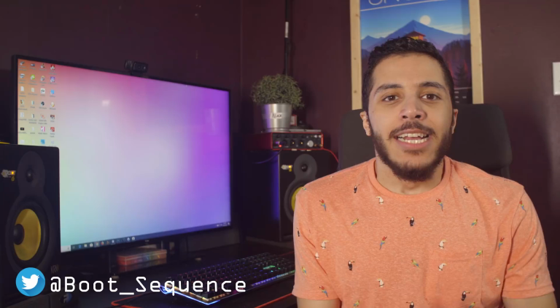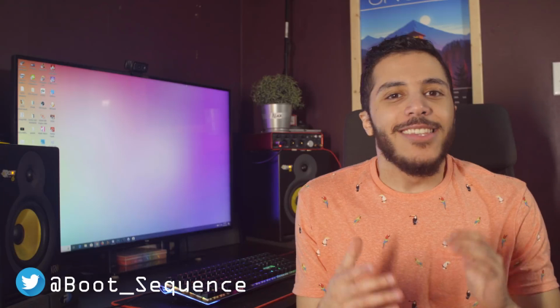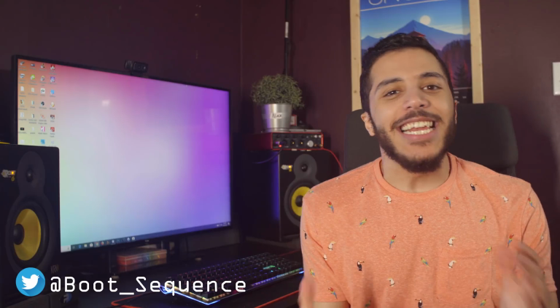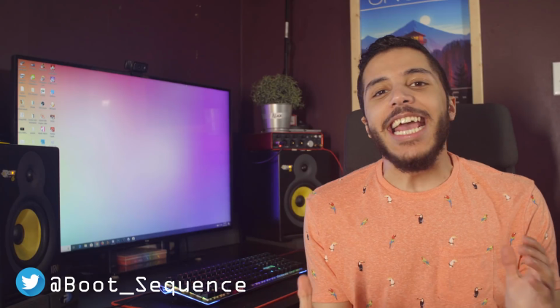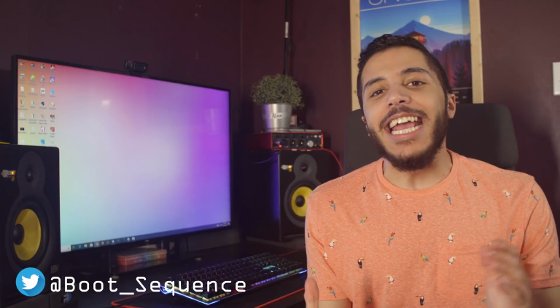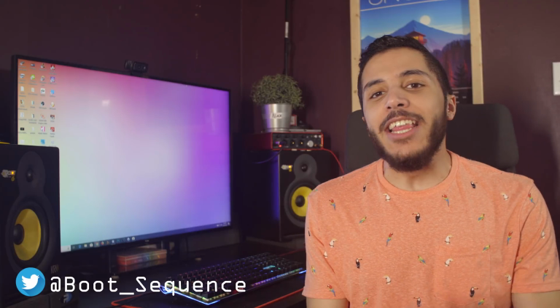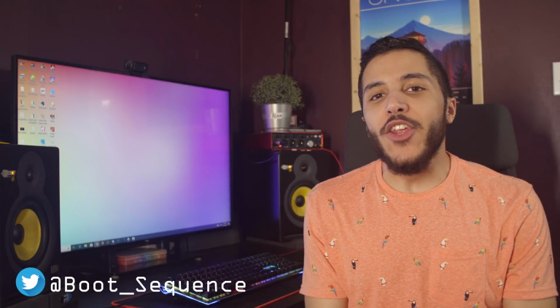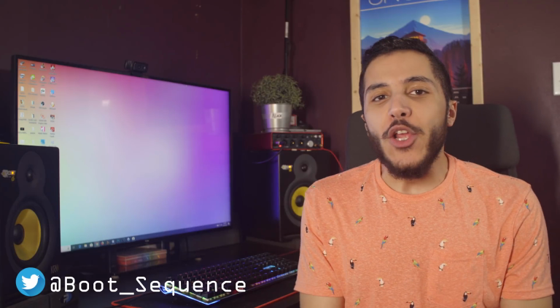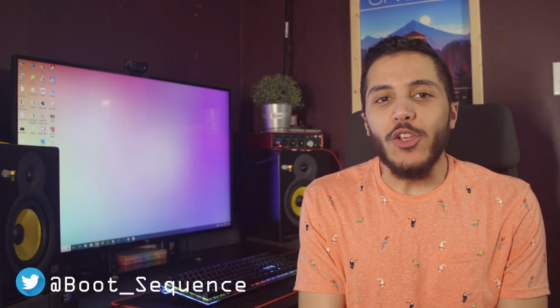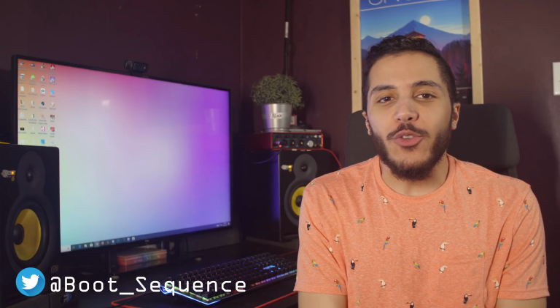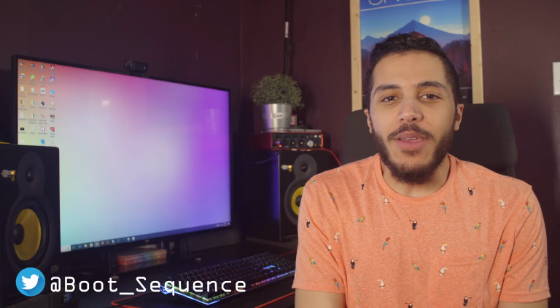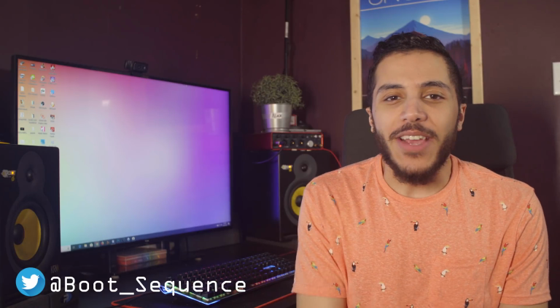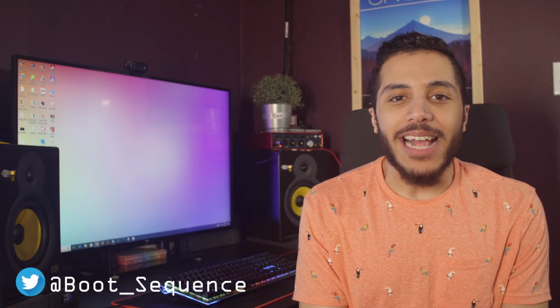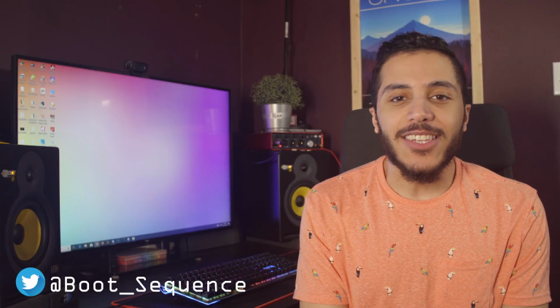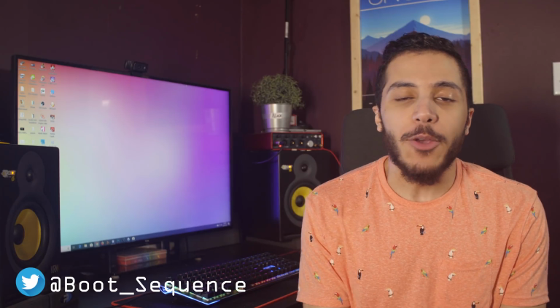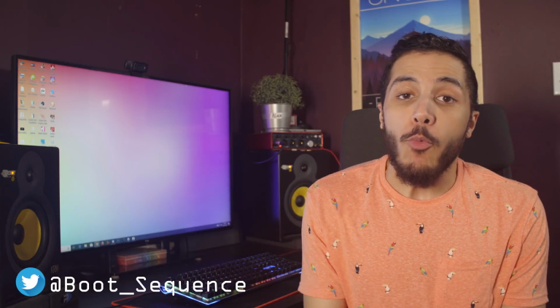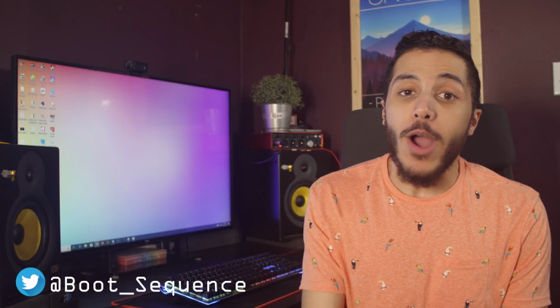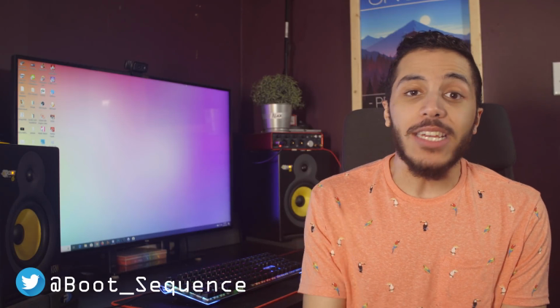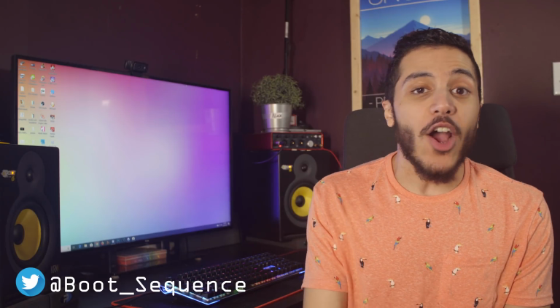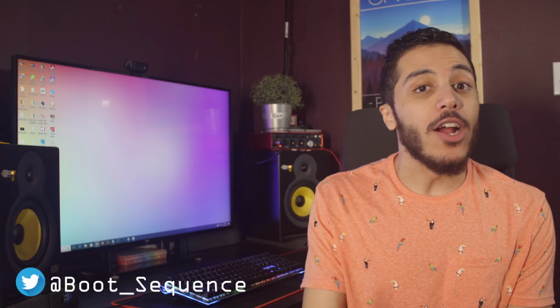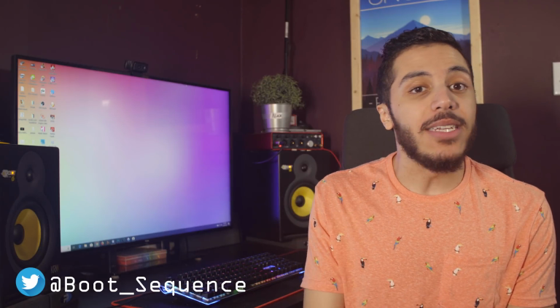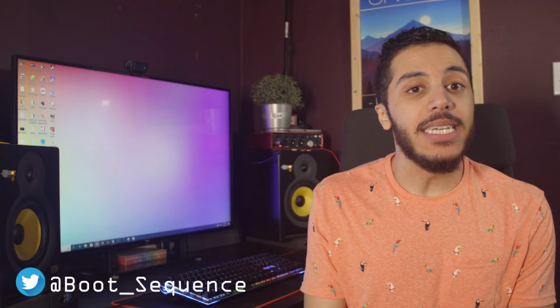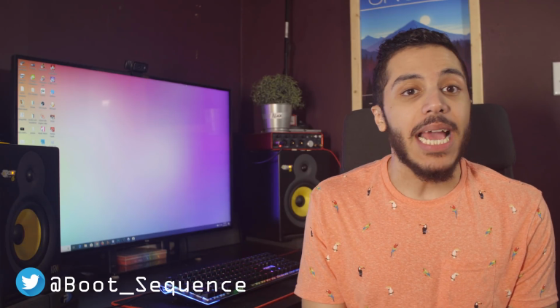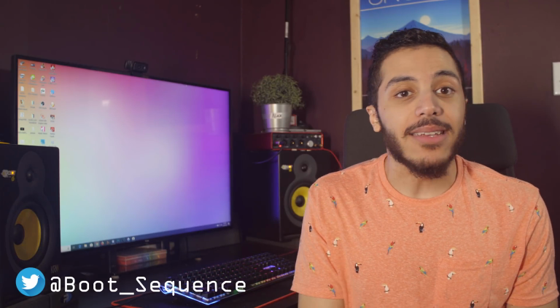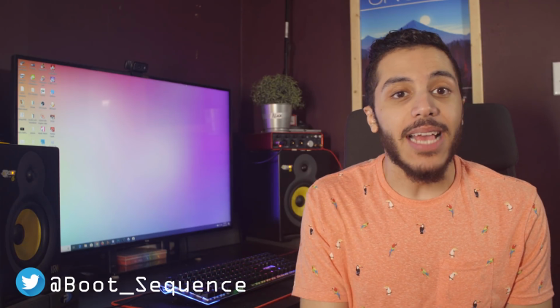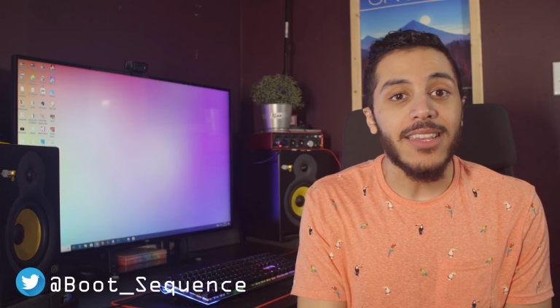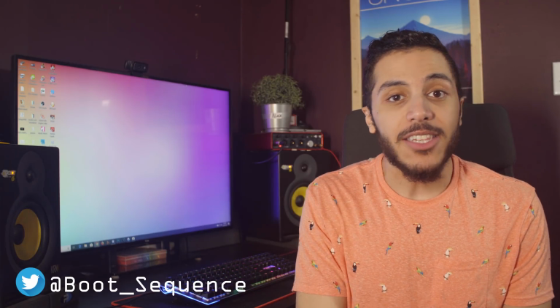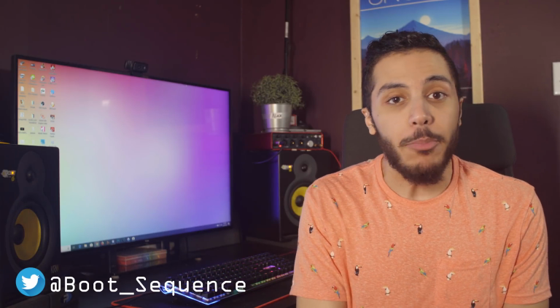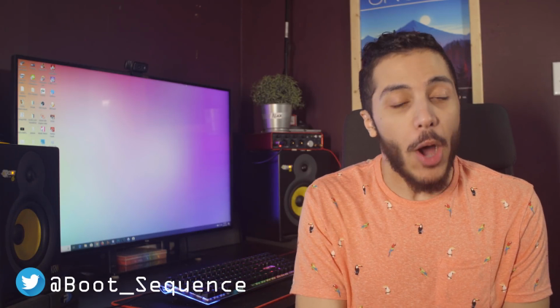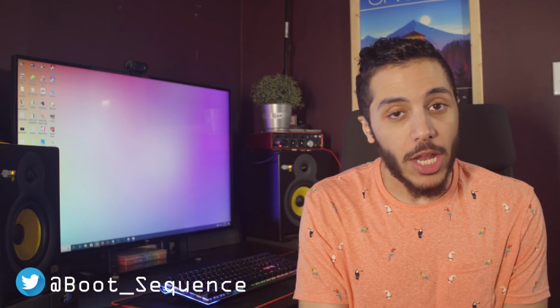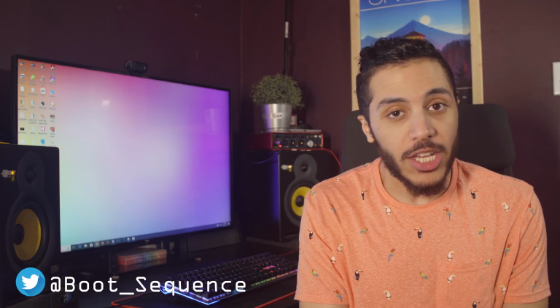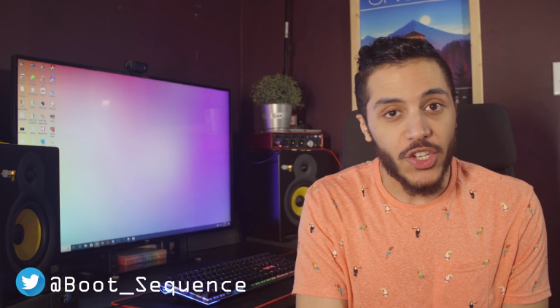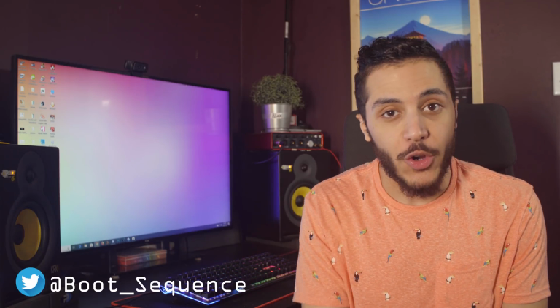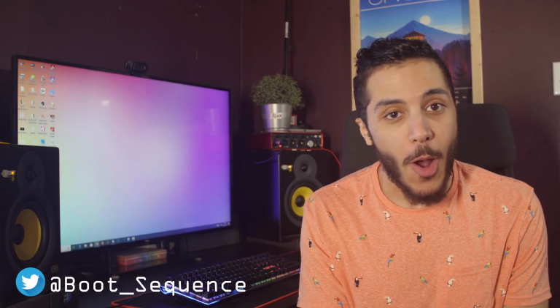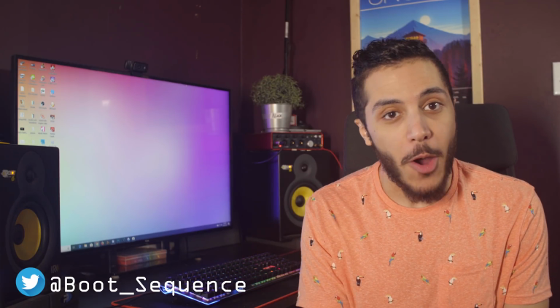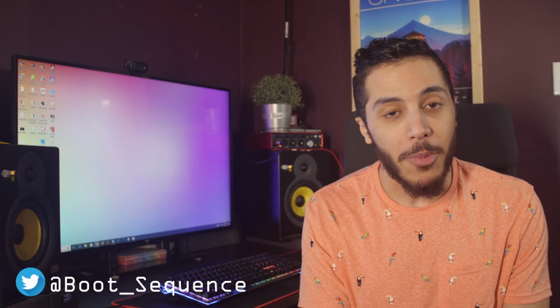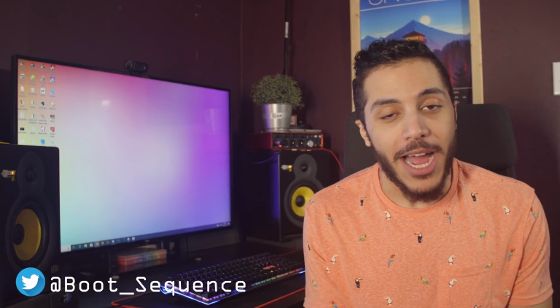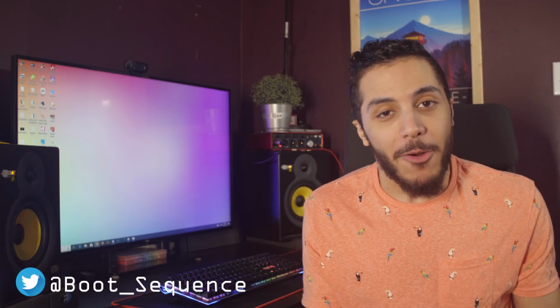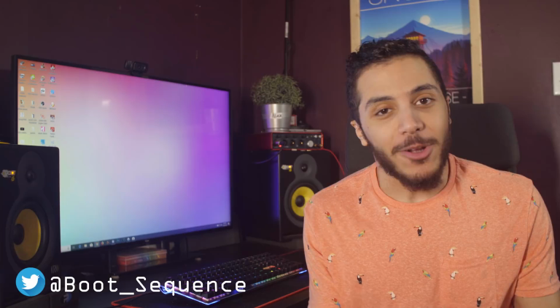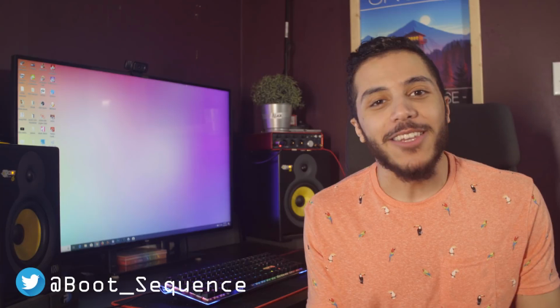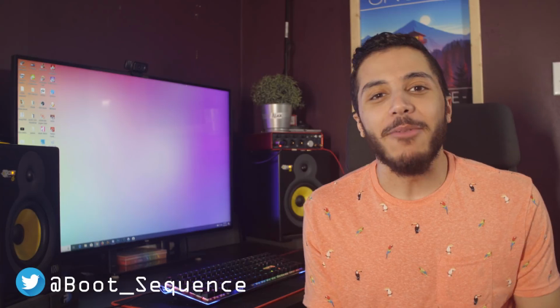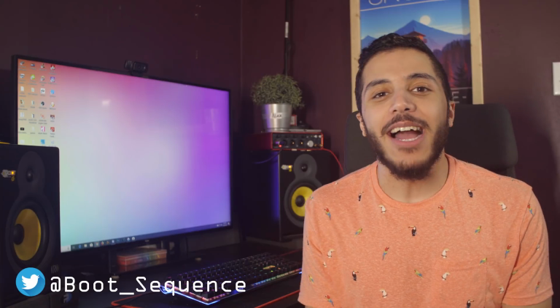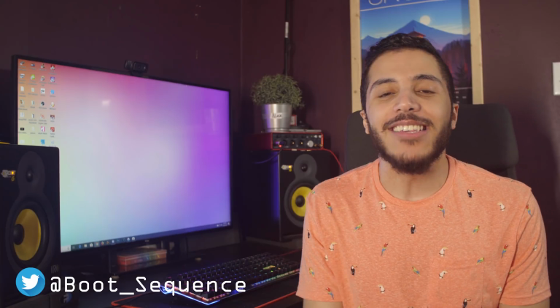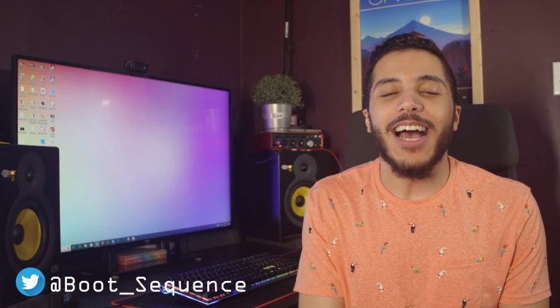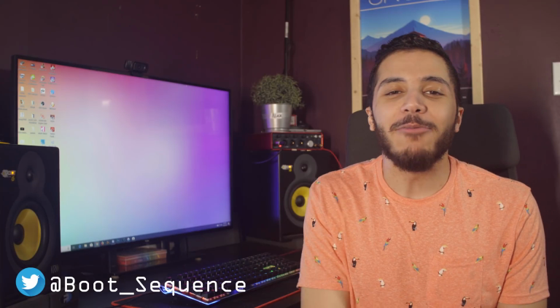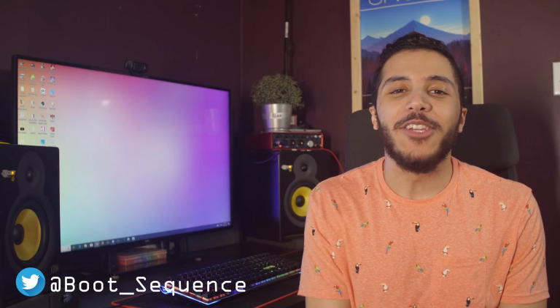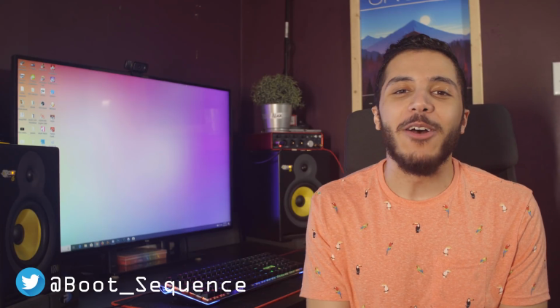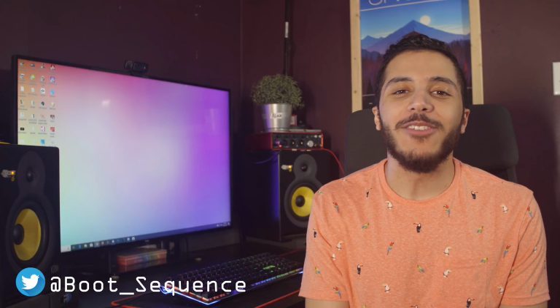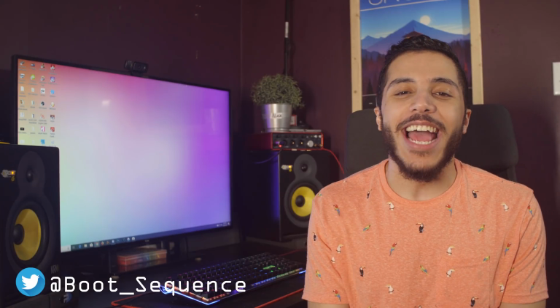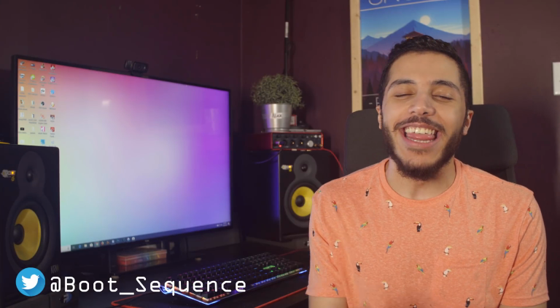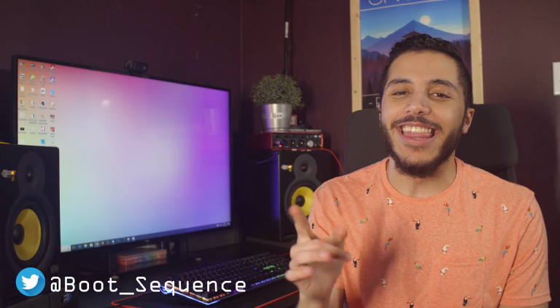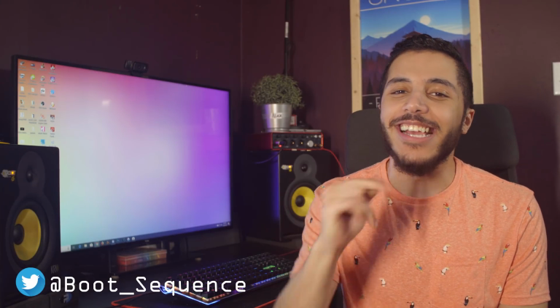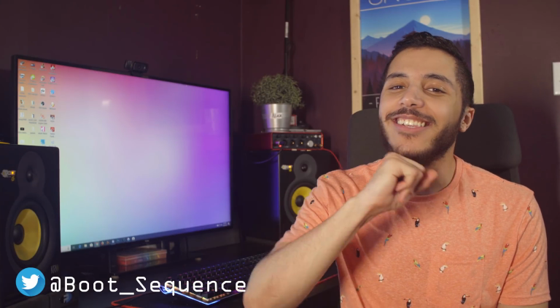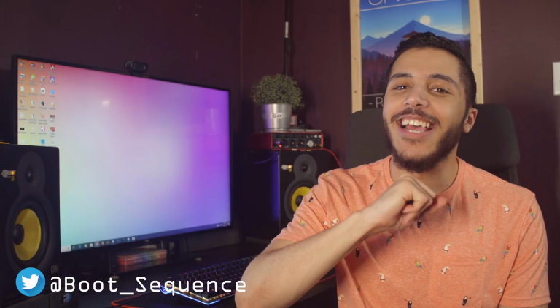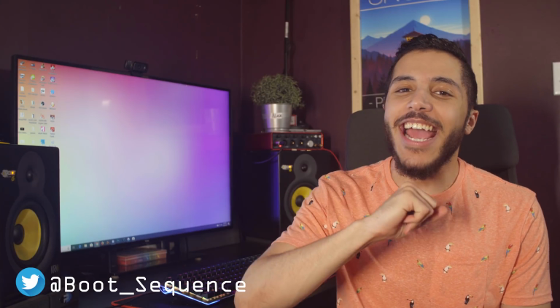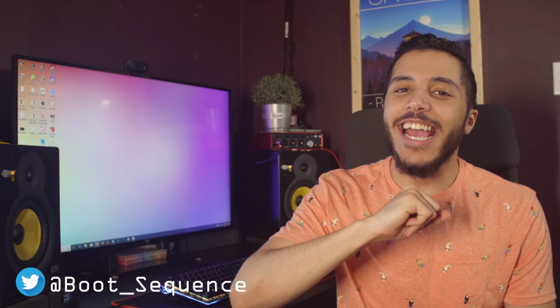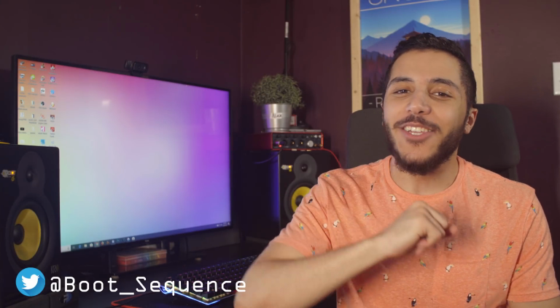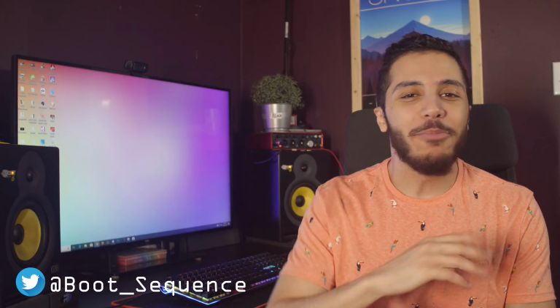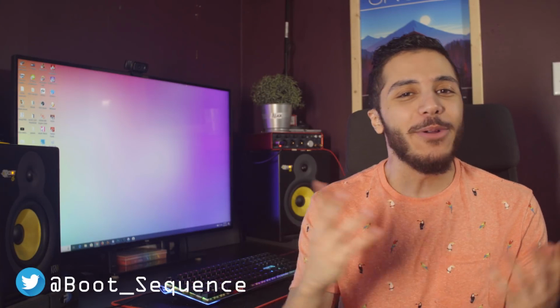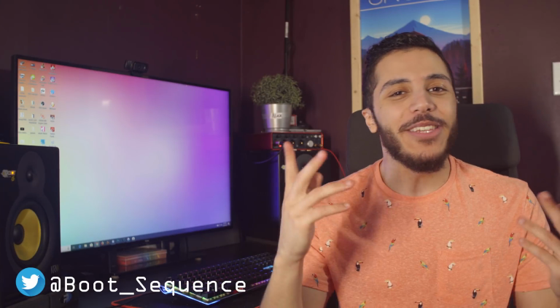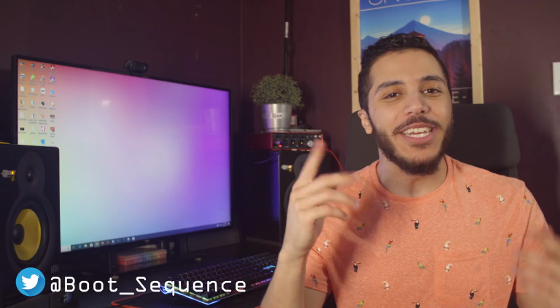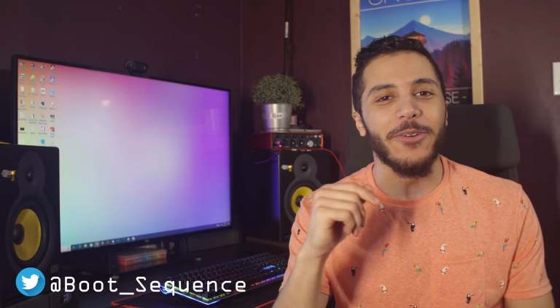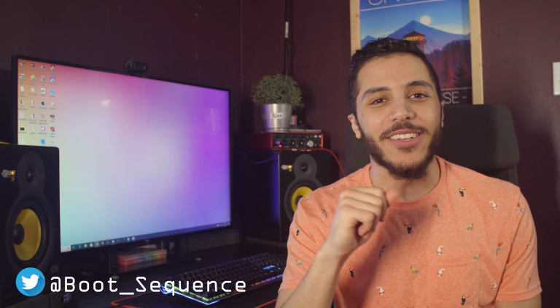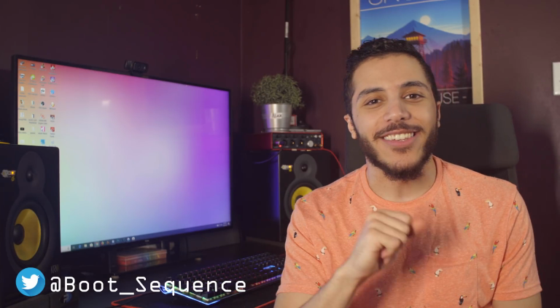Today in the news, we've got some wet RTX and some polished chrome. What's up guys, I'm Snows and this is your boot sequence.